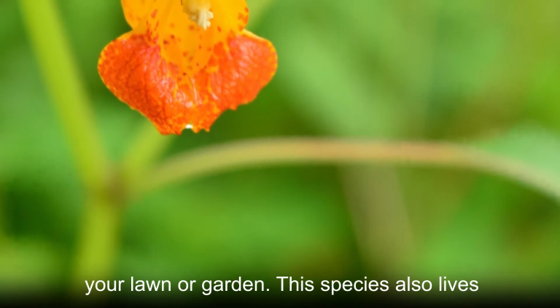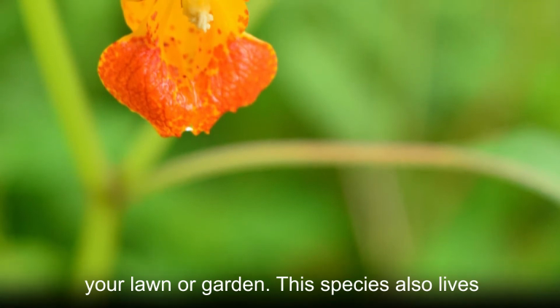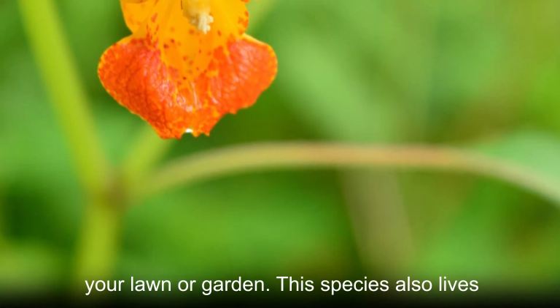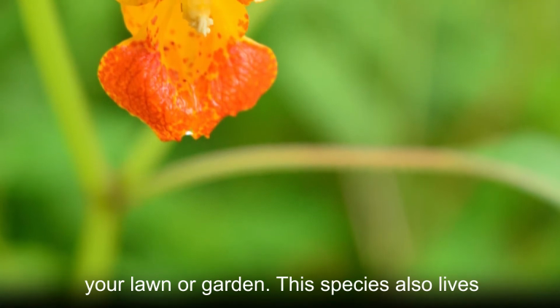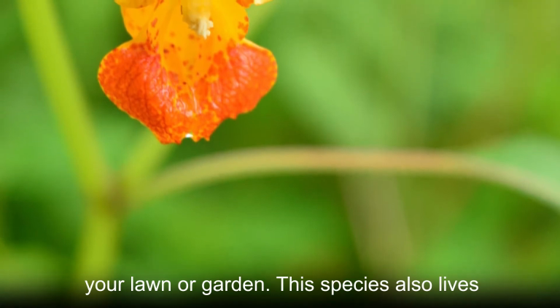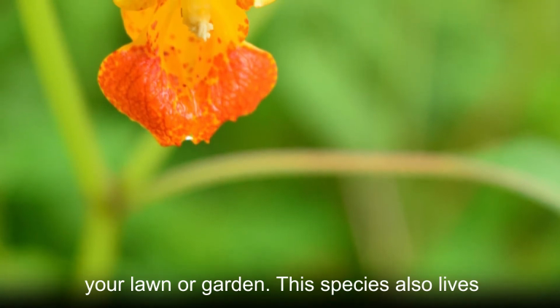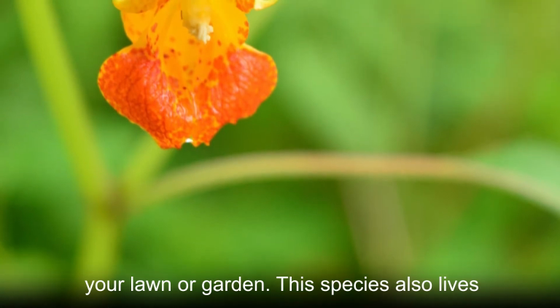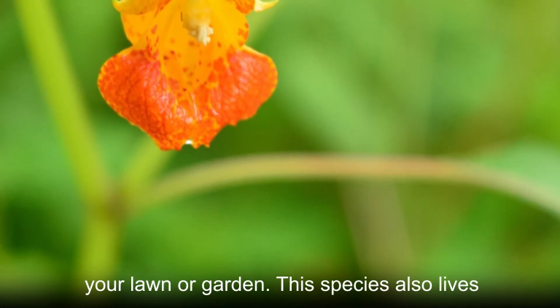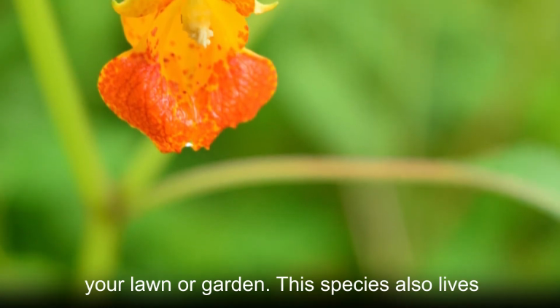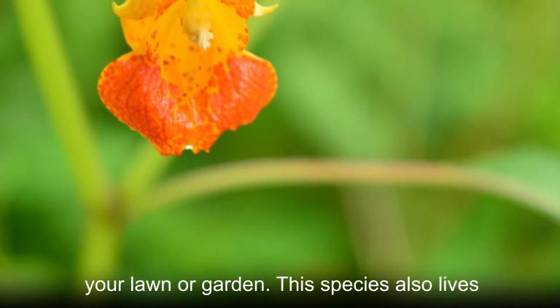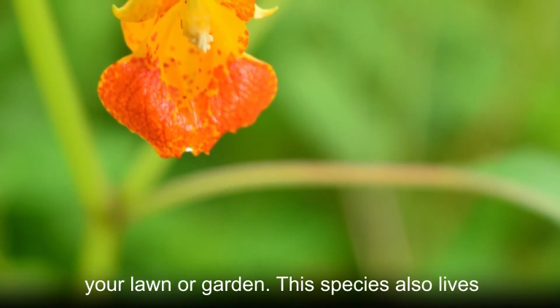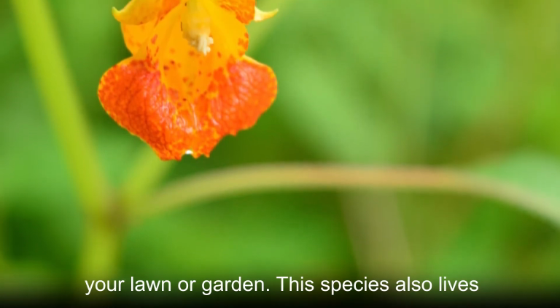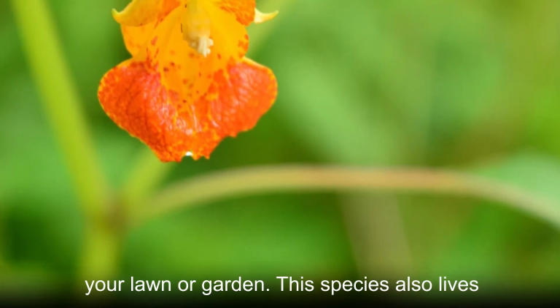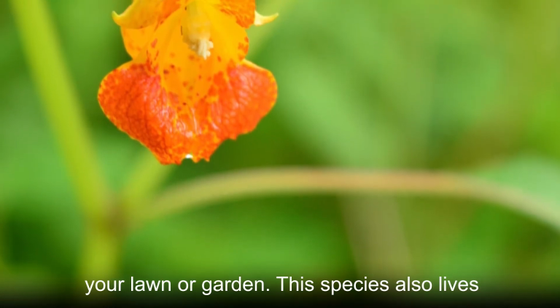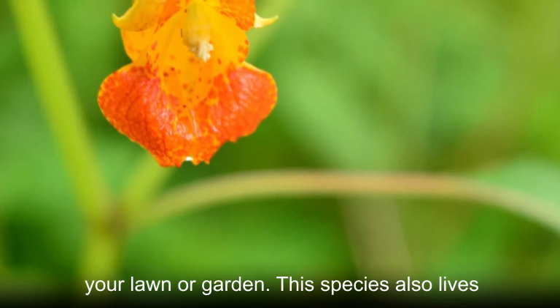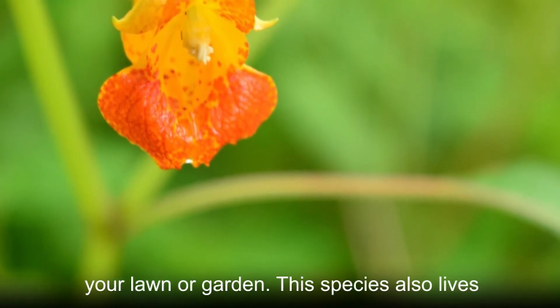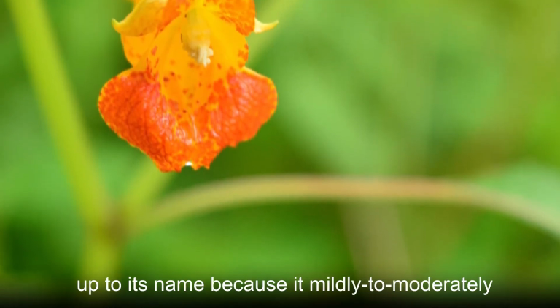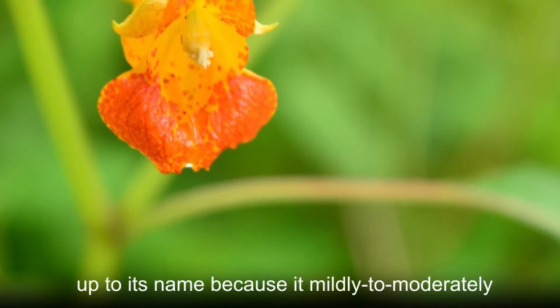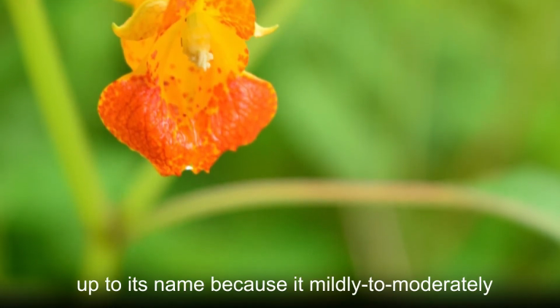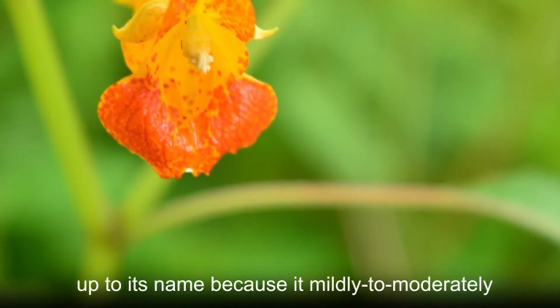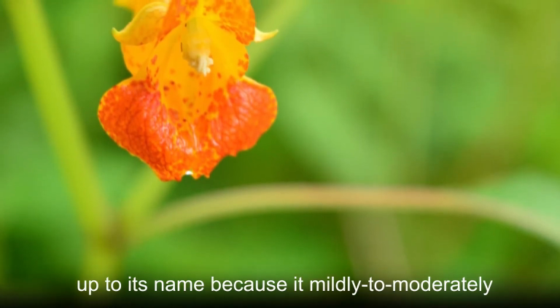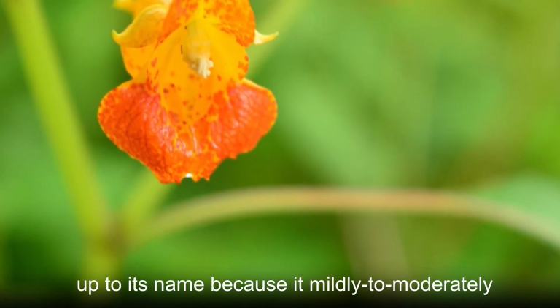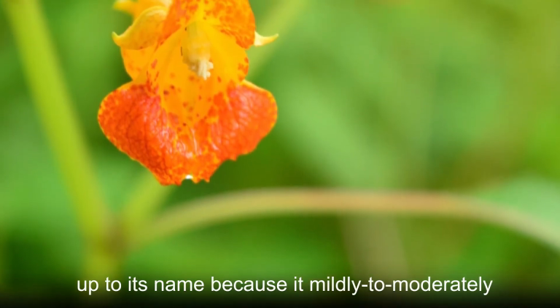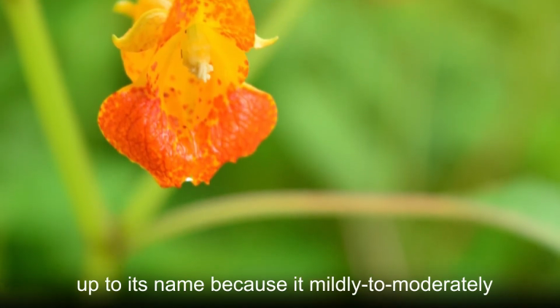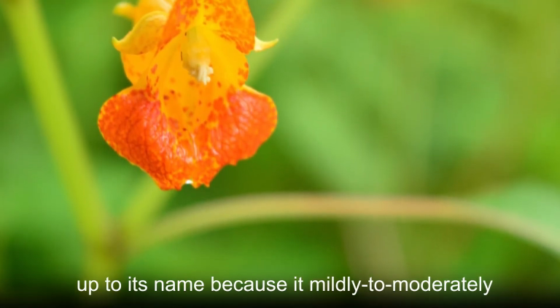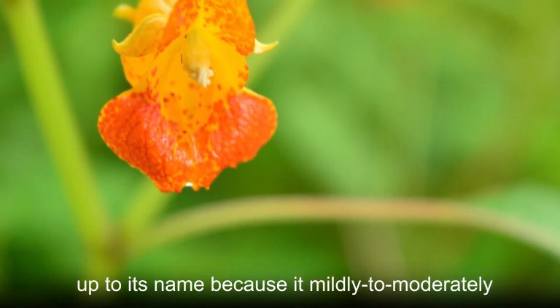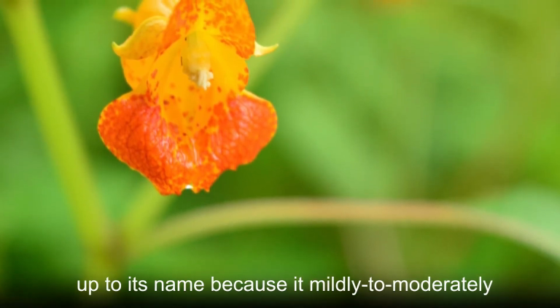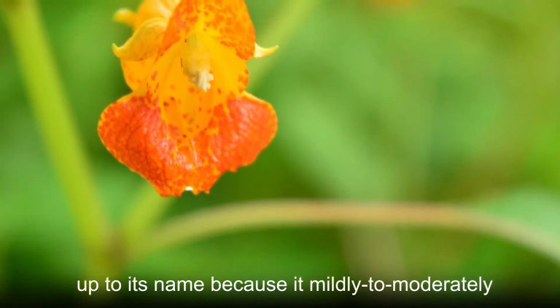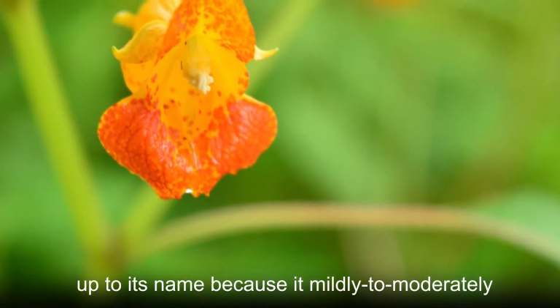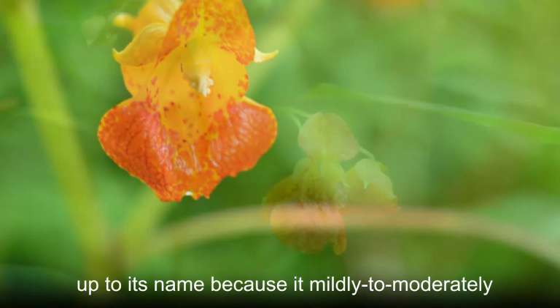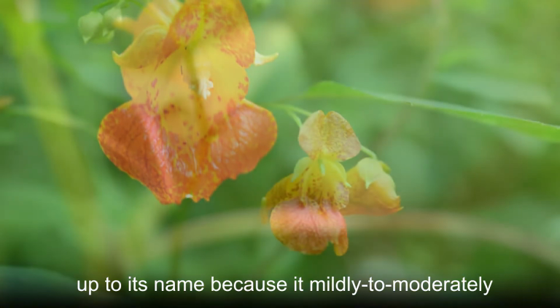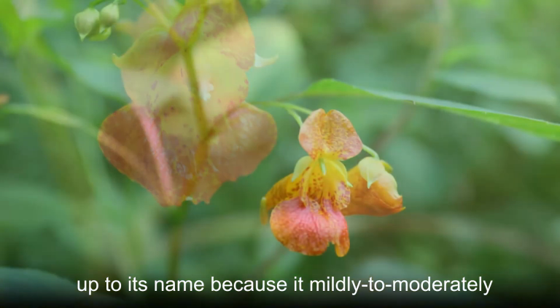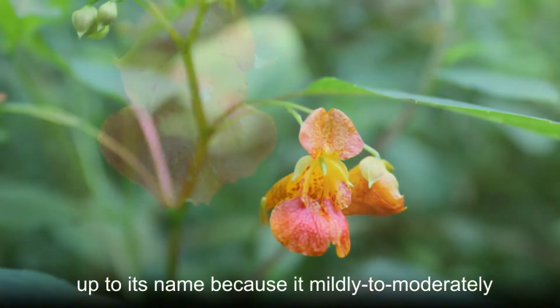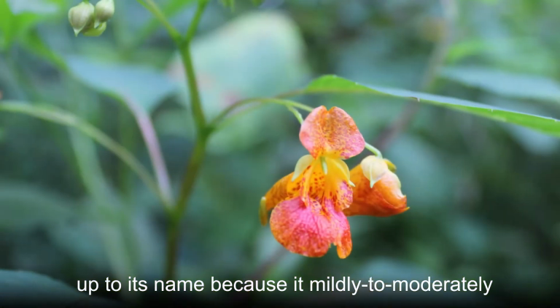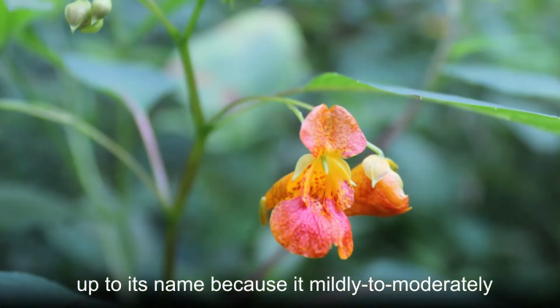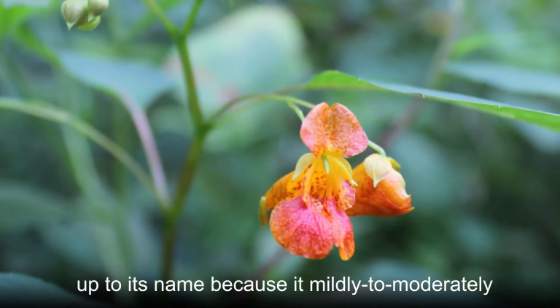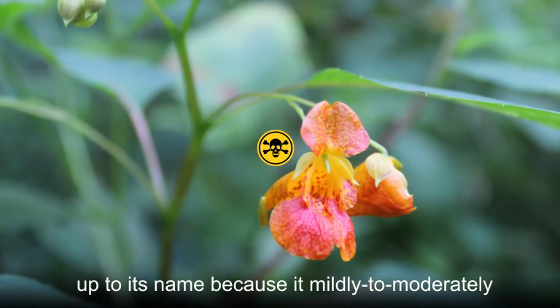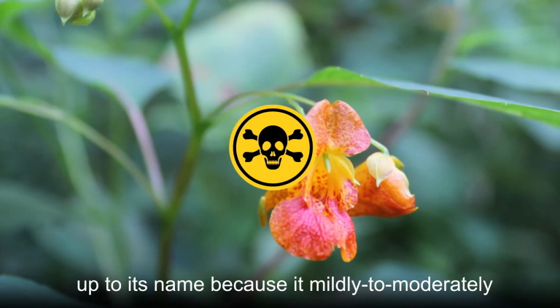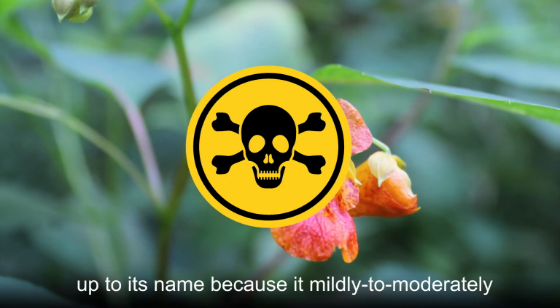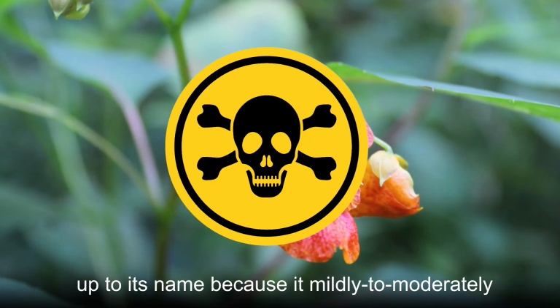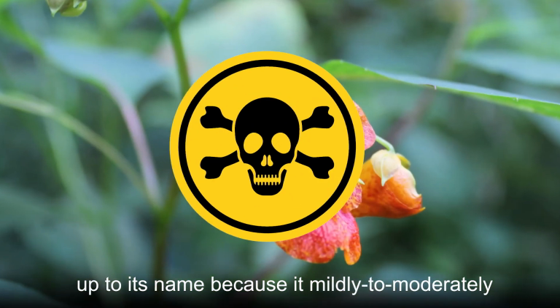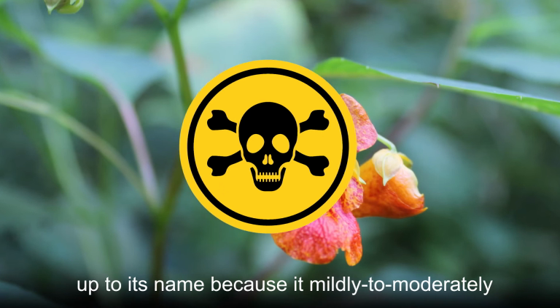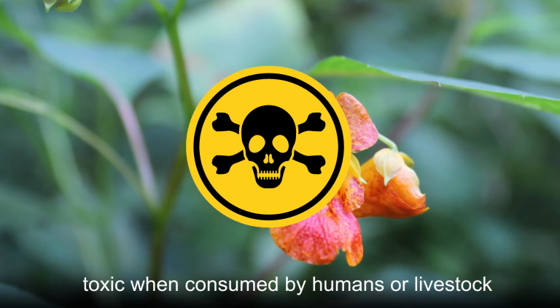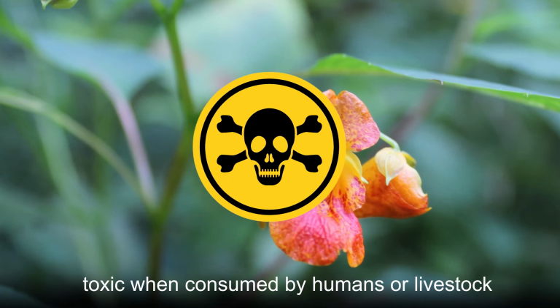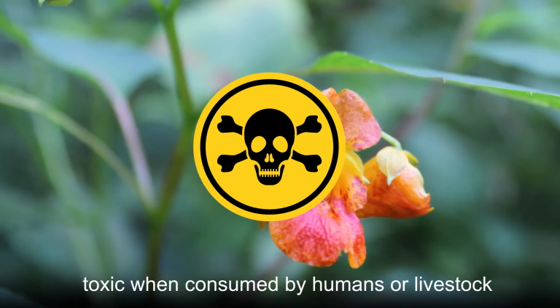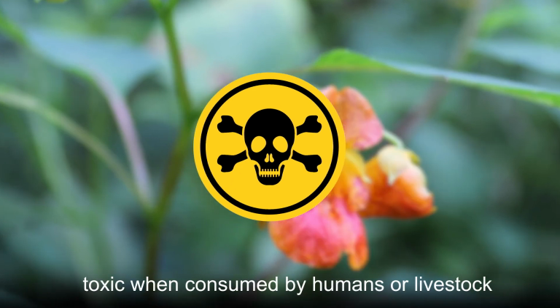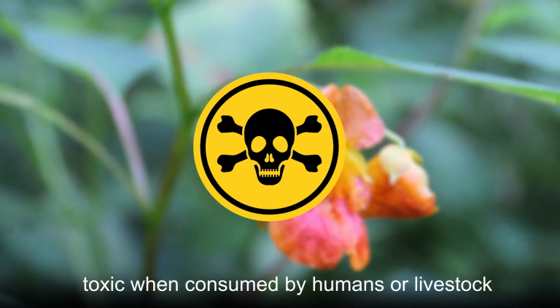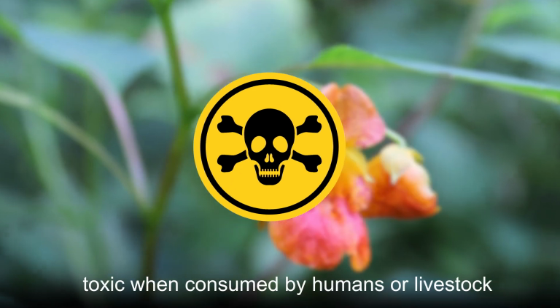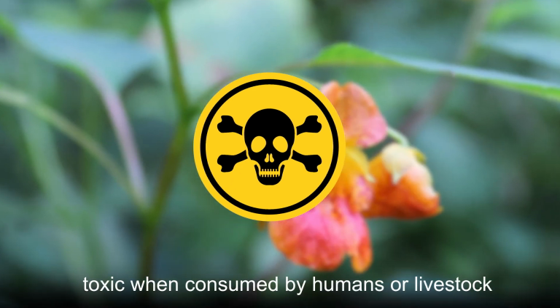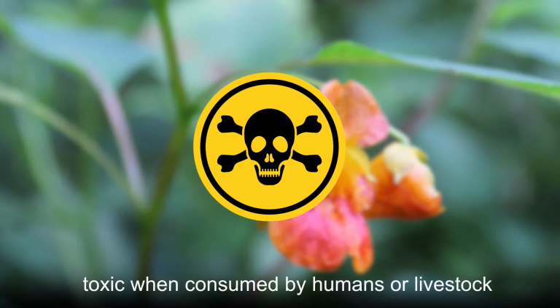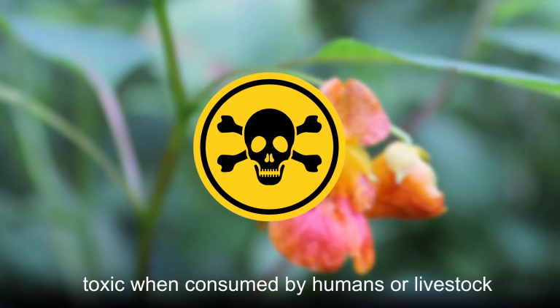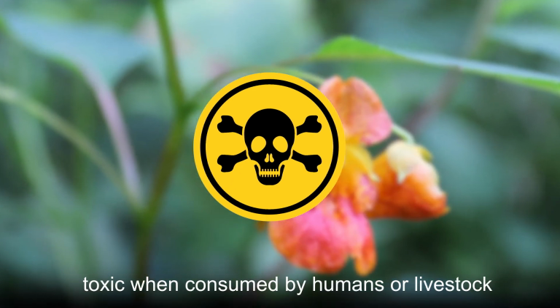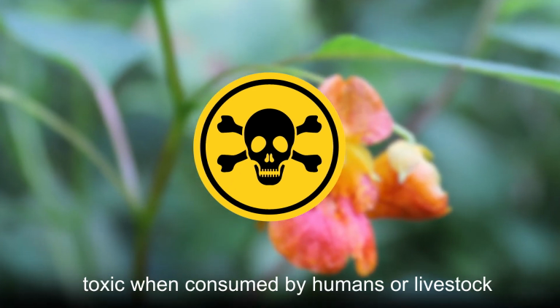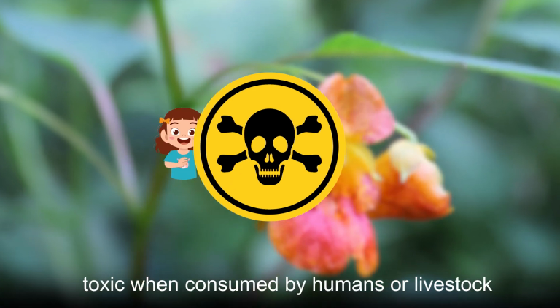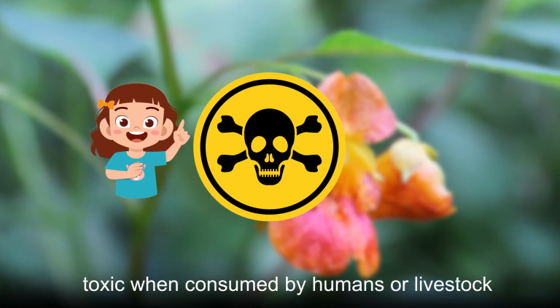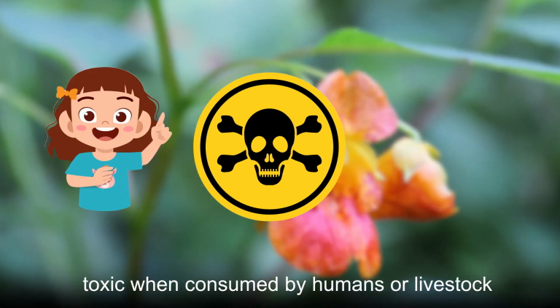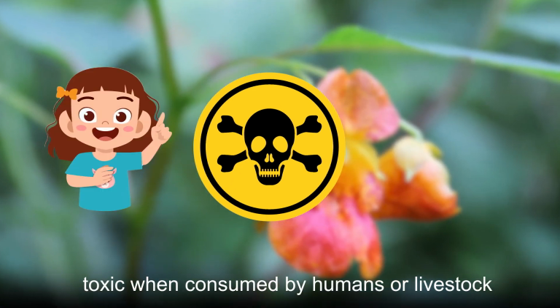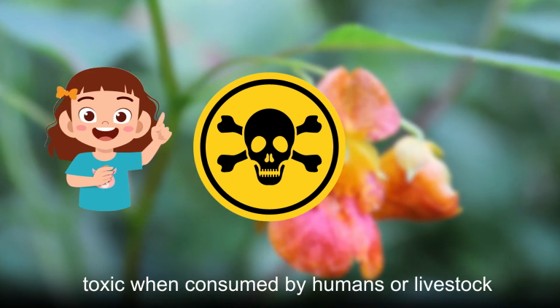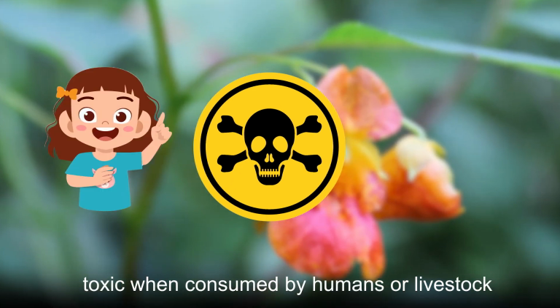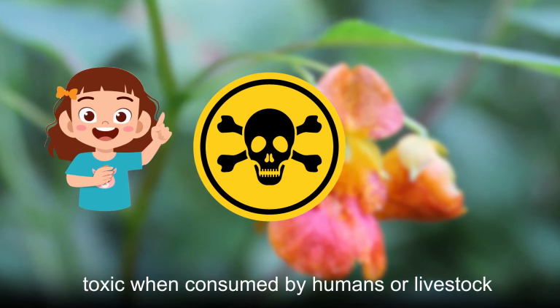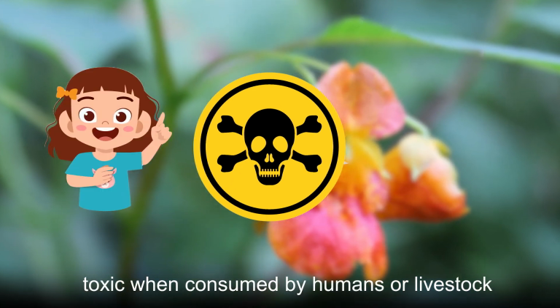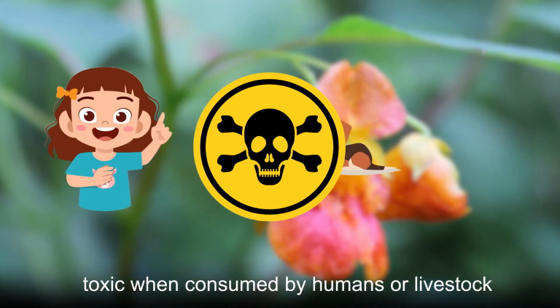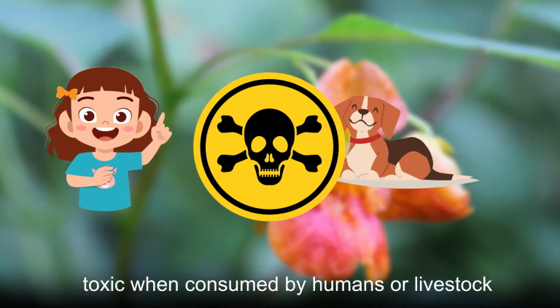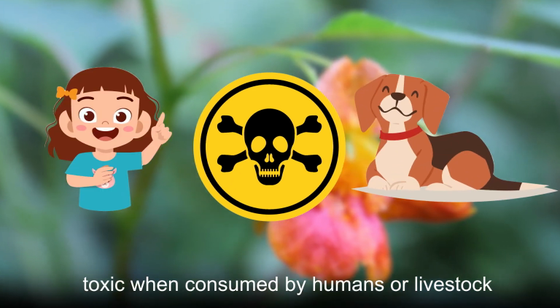This species also lives up to its name, because it is mildly to moderately toxic when consumed by humans or livestock.